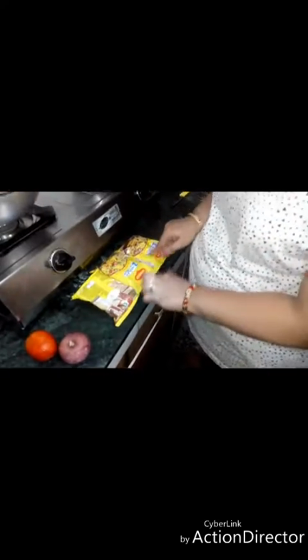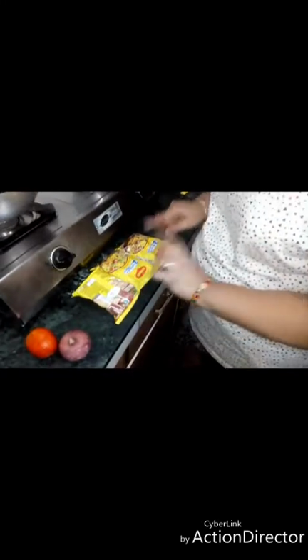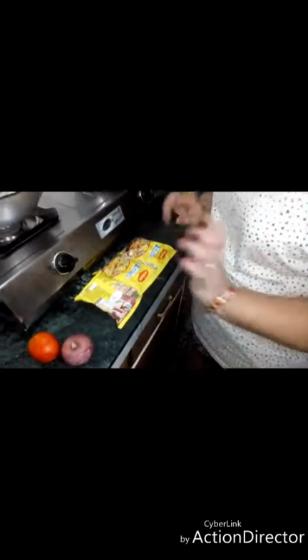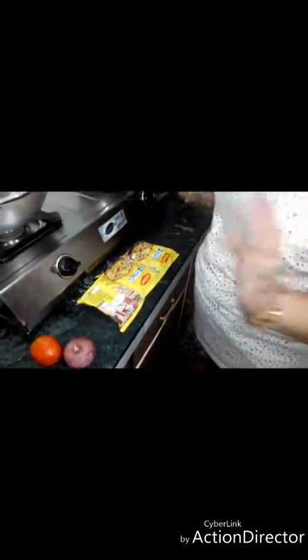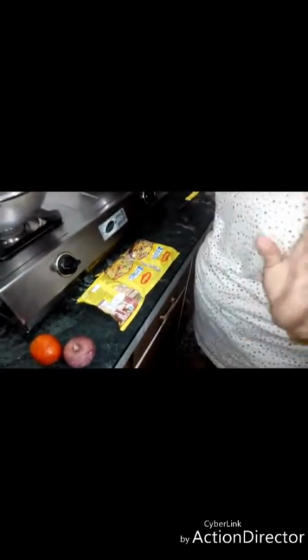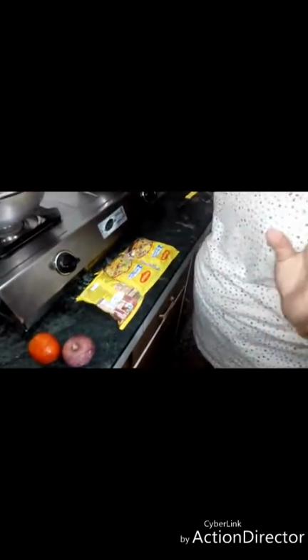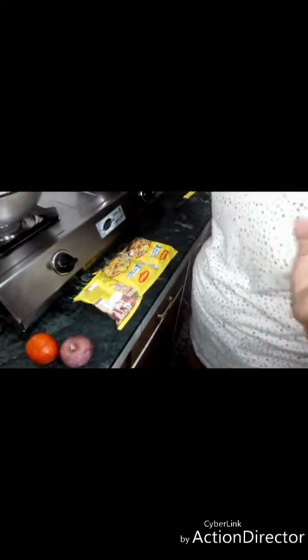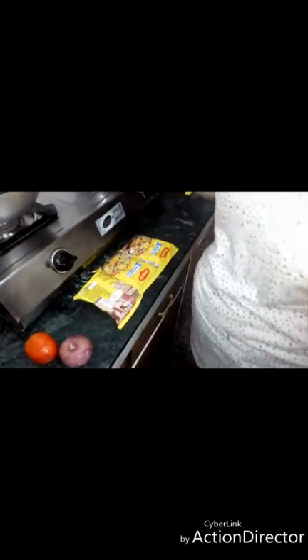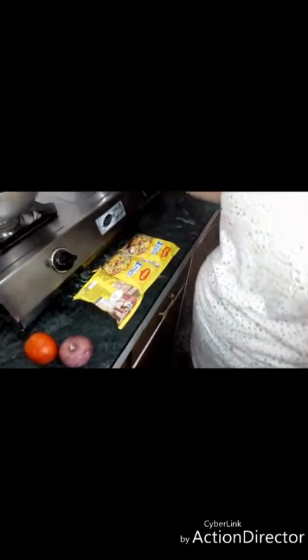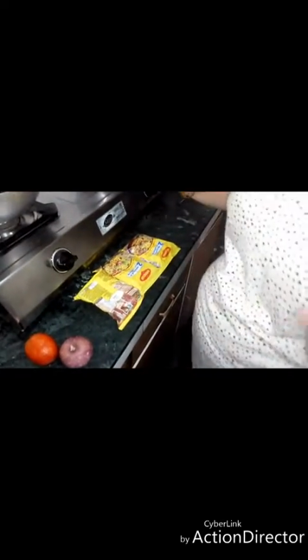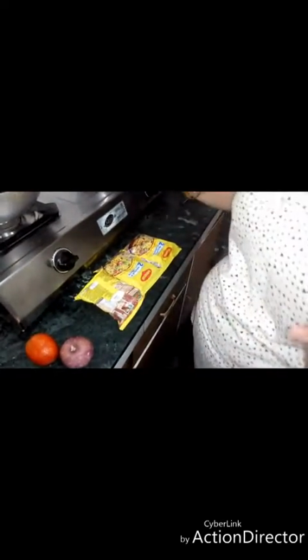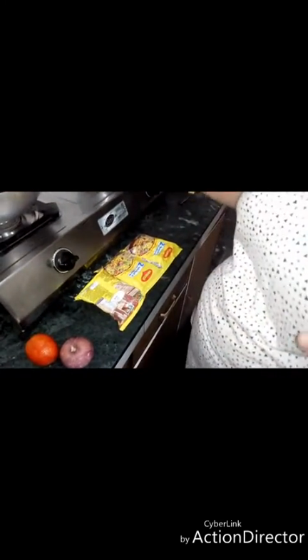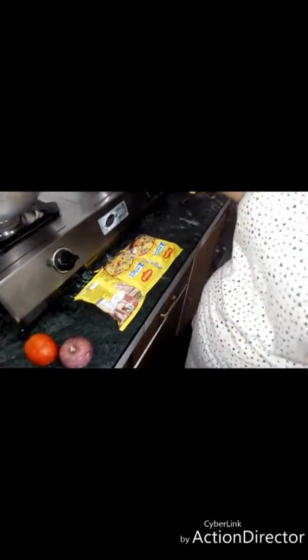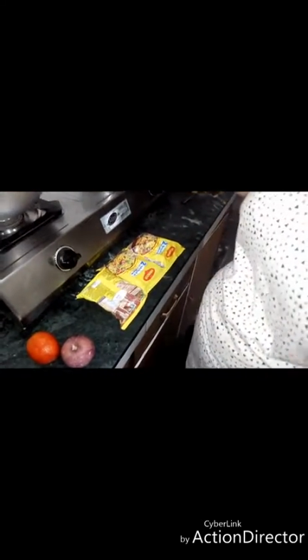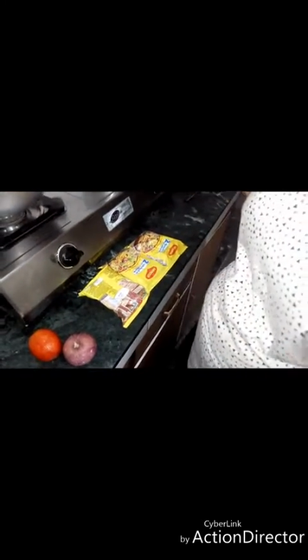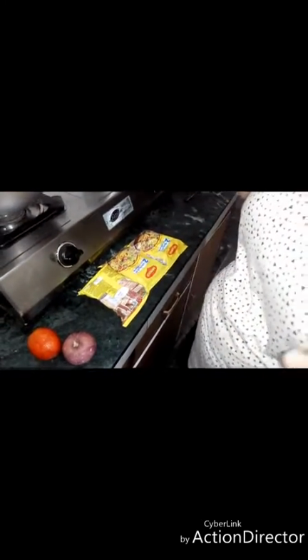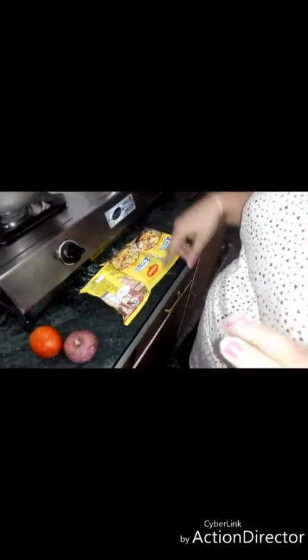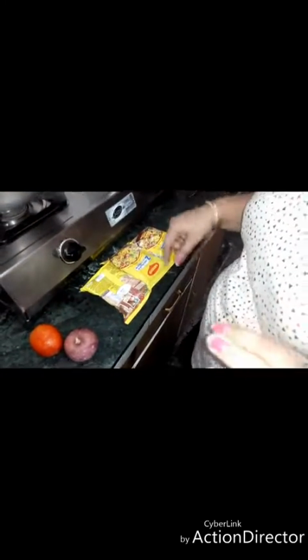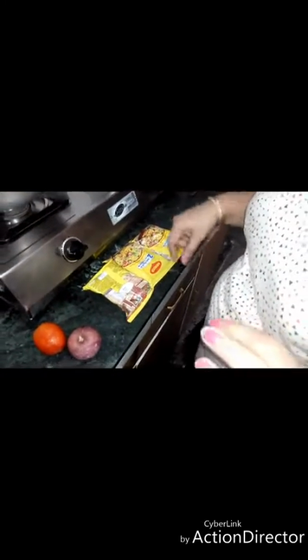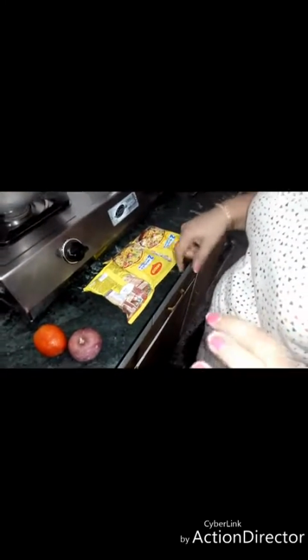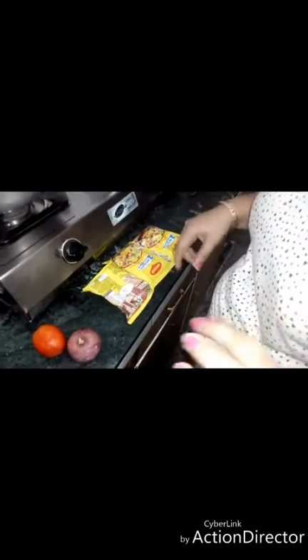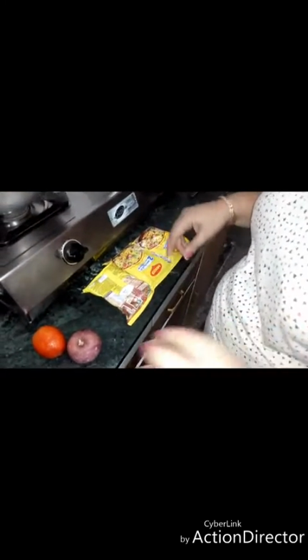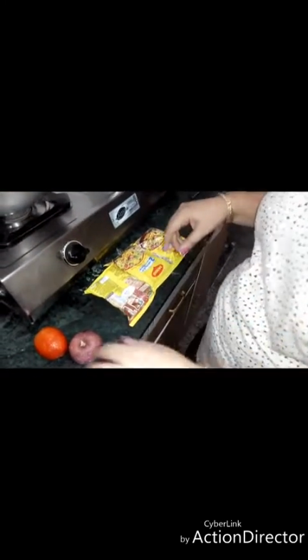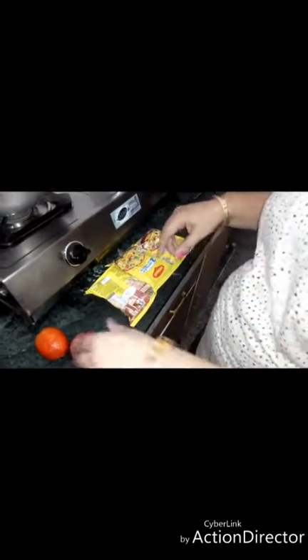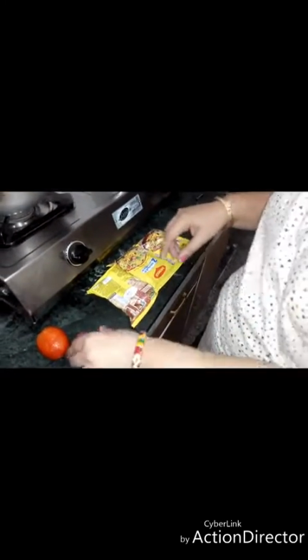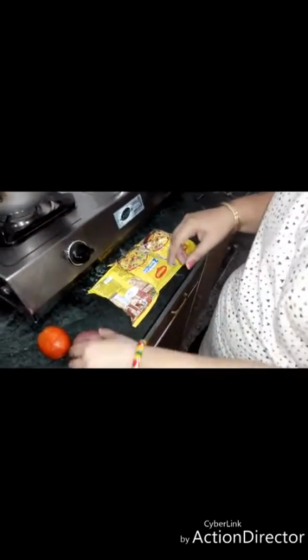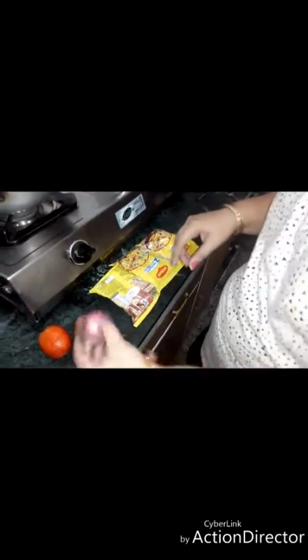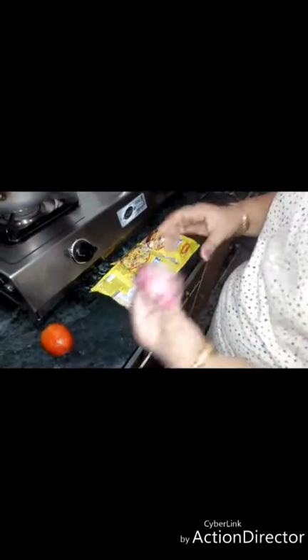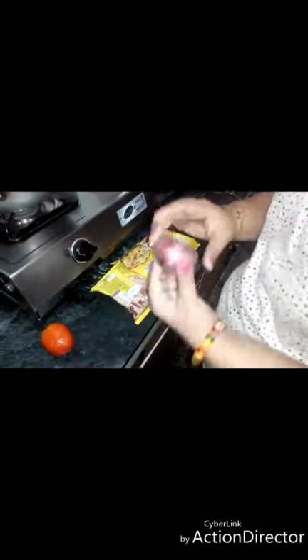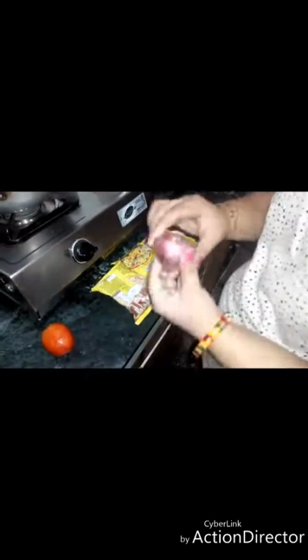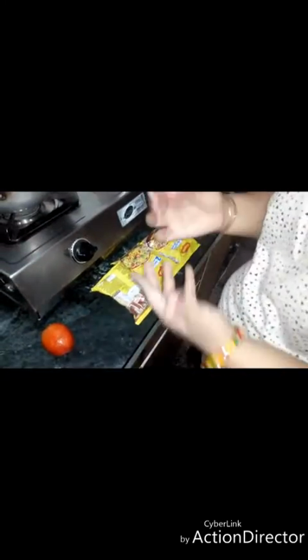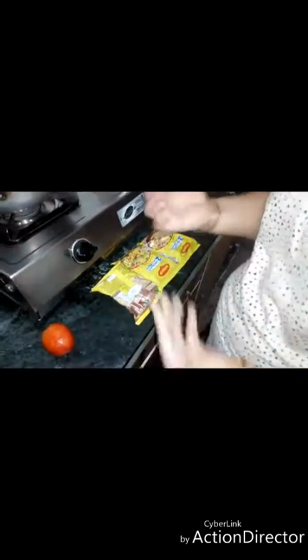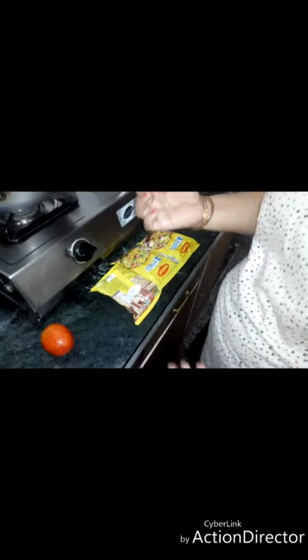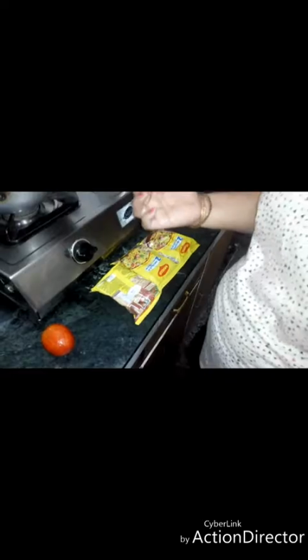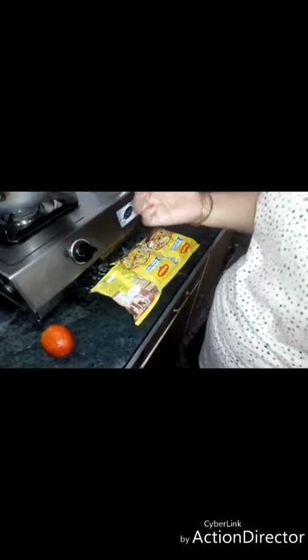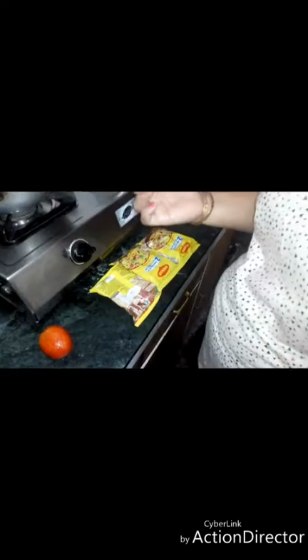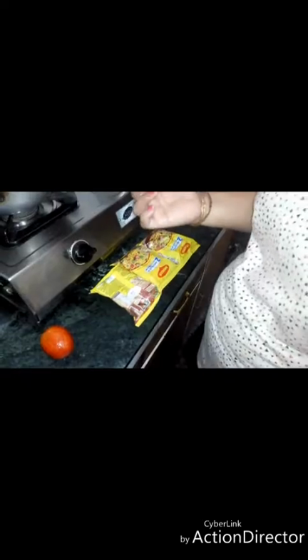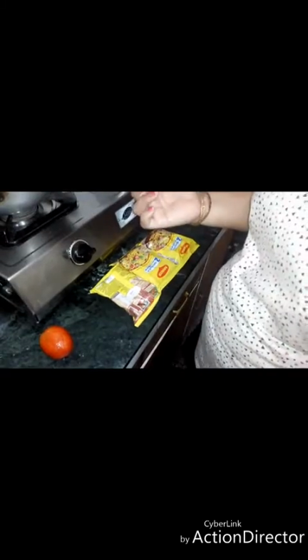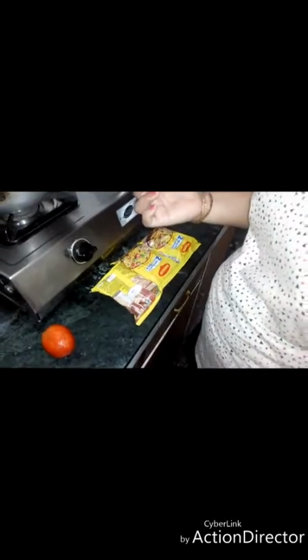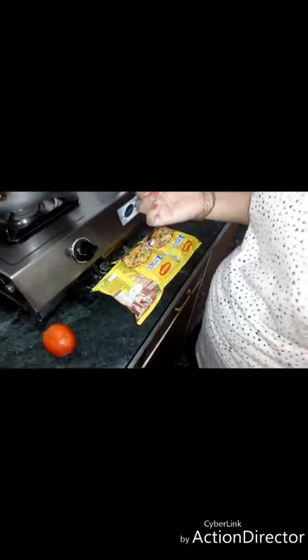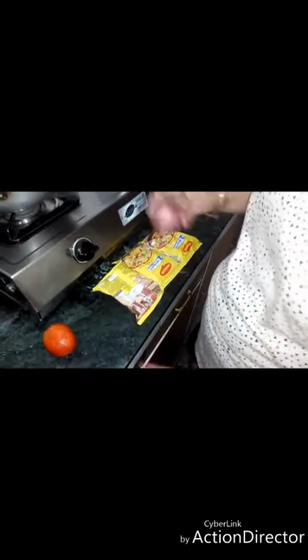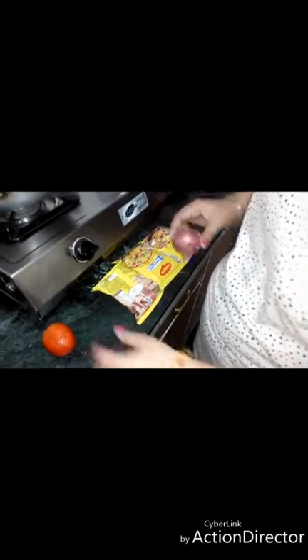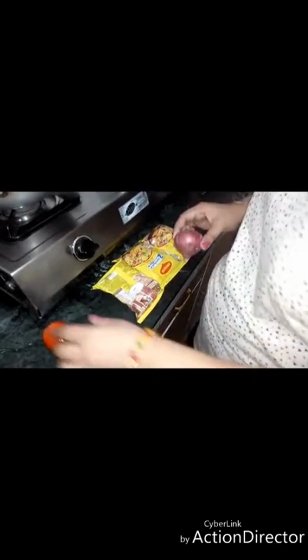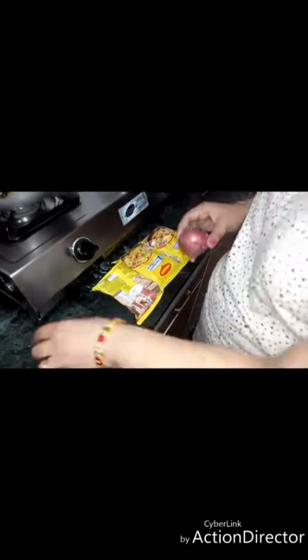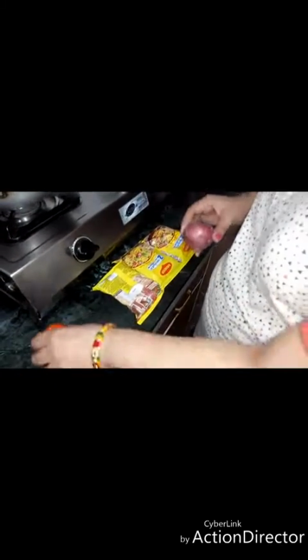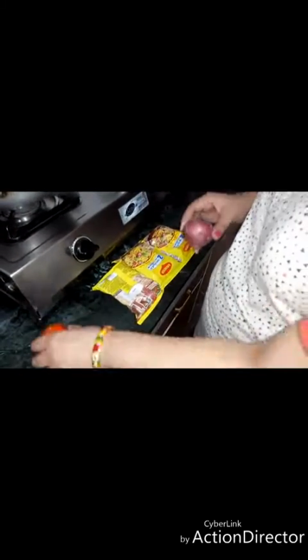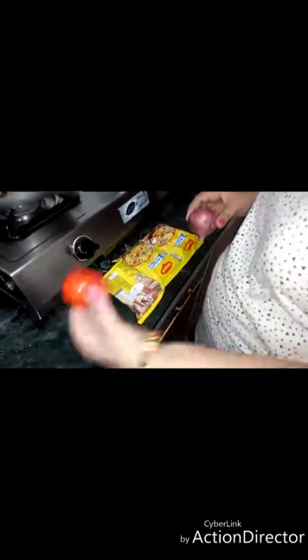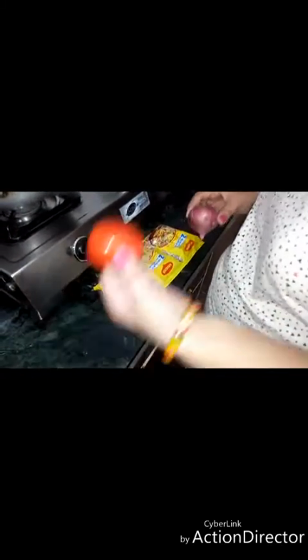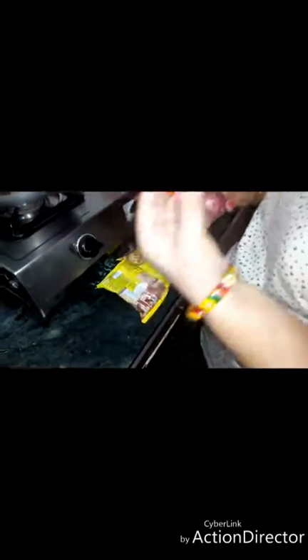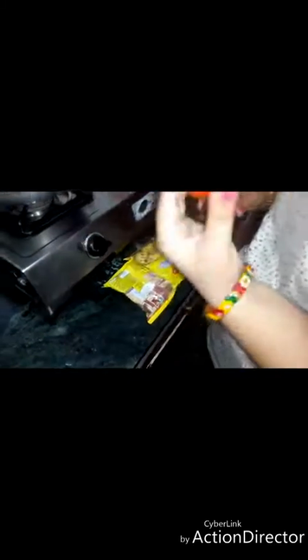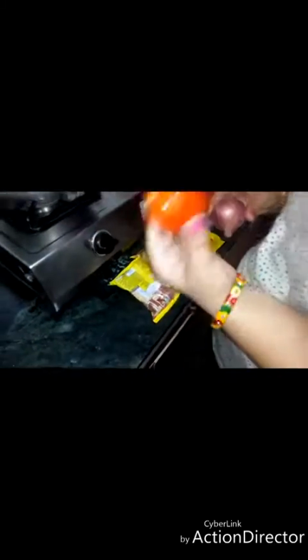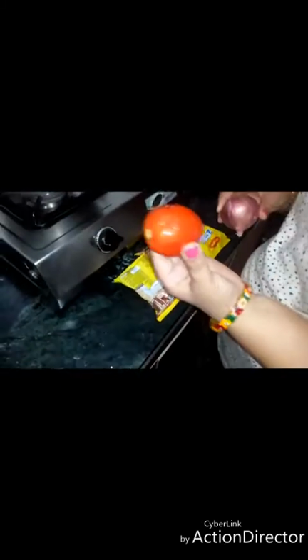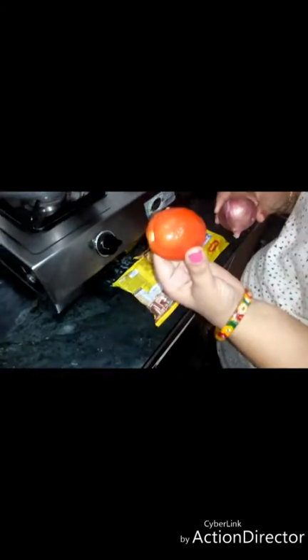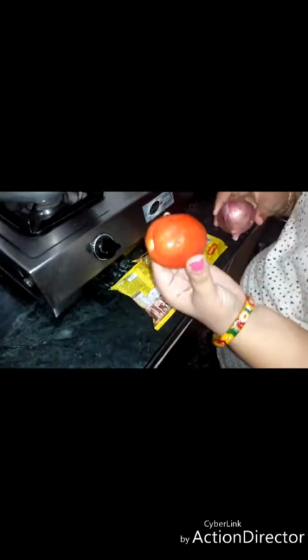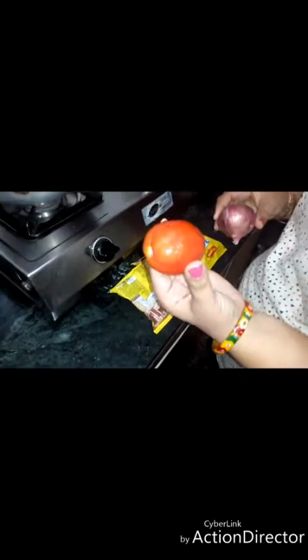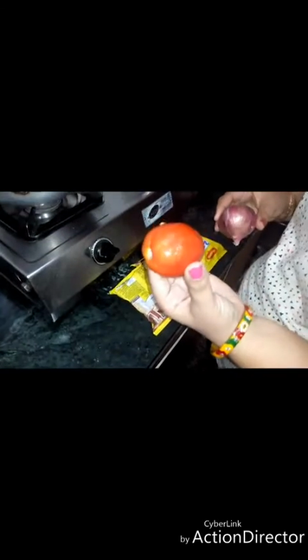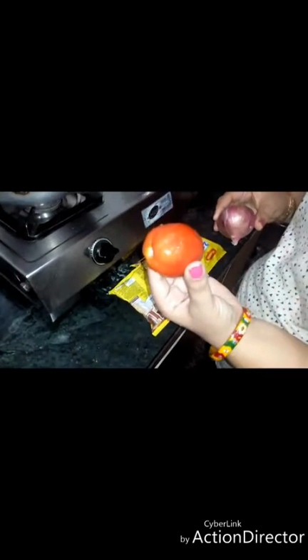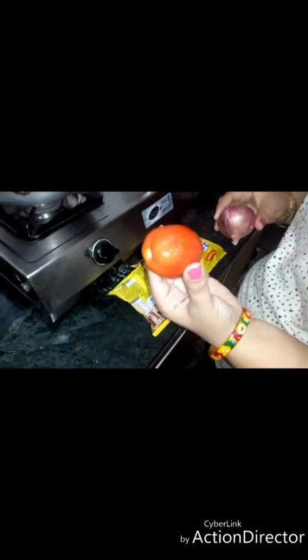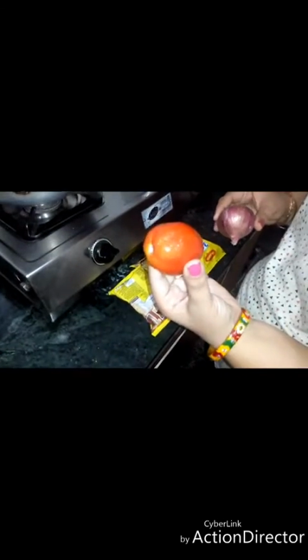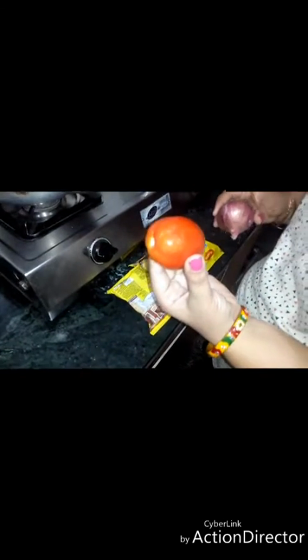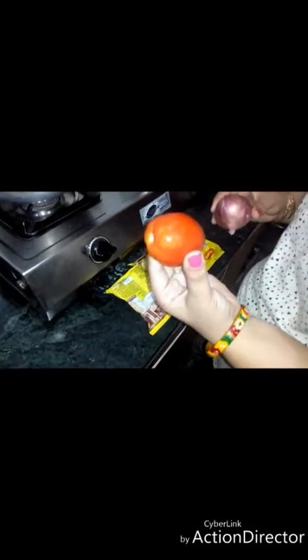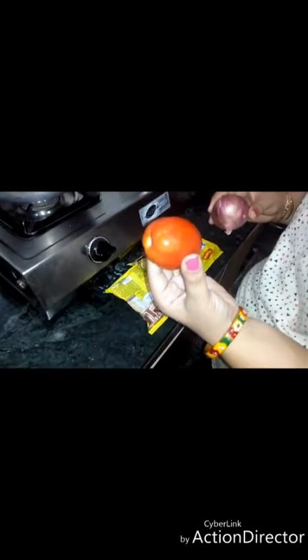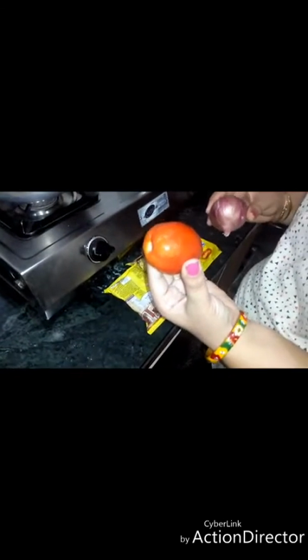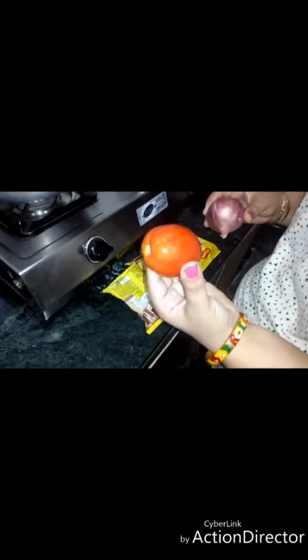I will use this for the masala Maggi. We will cut 1 cabbage and 1 tomato.